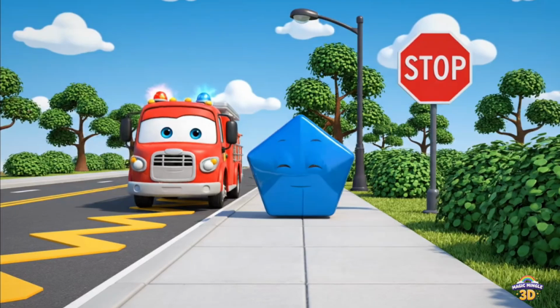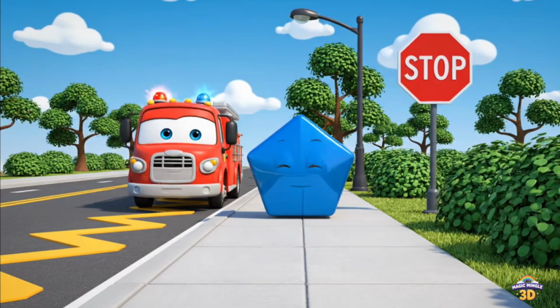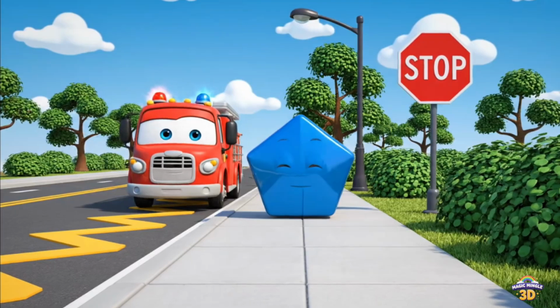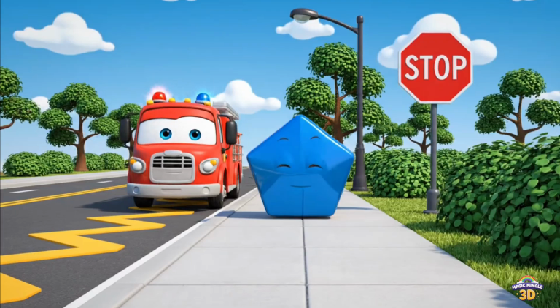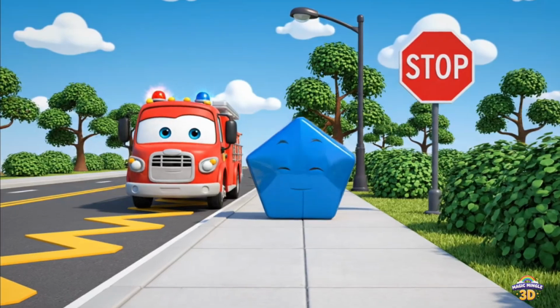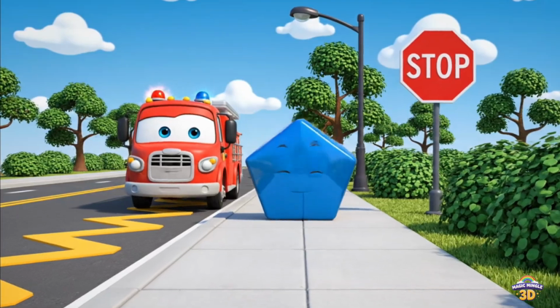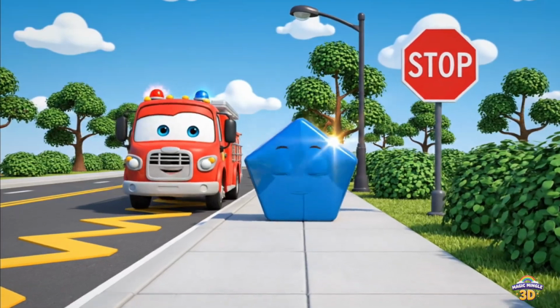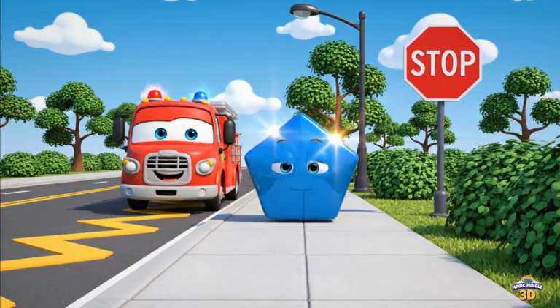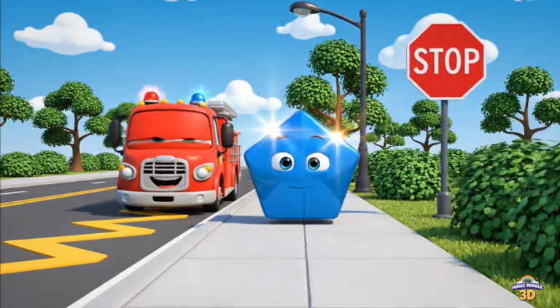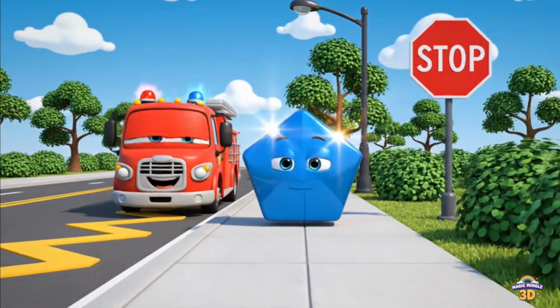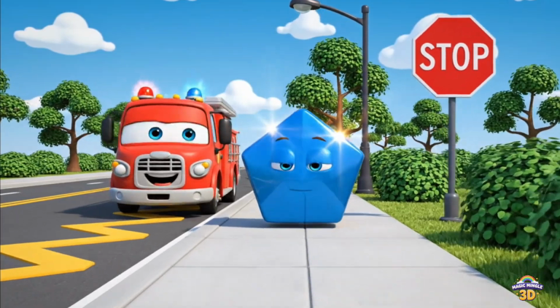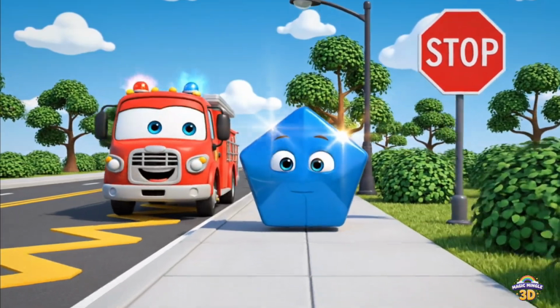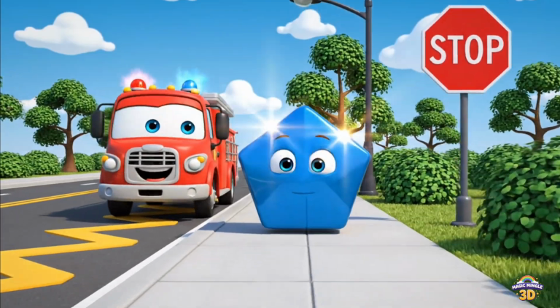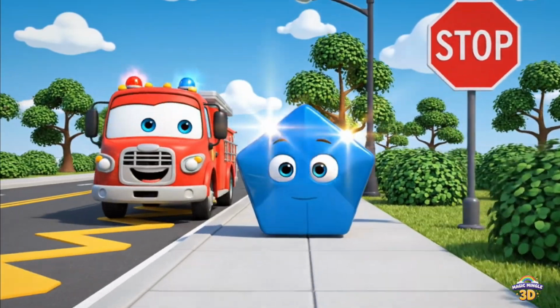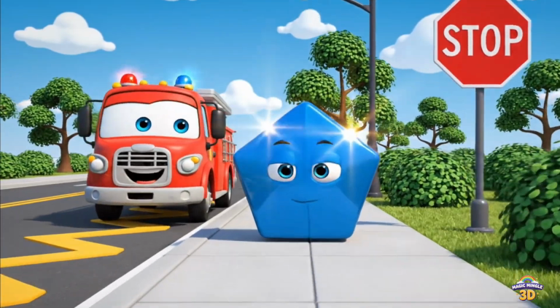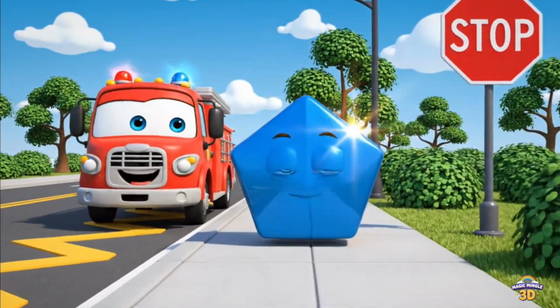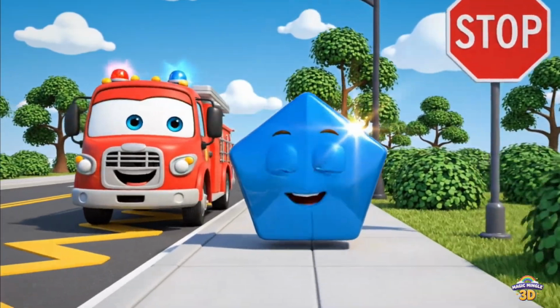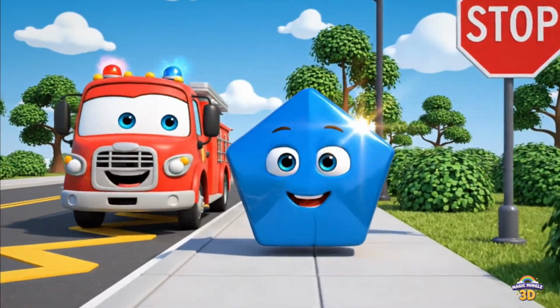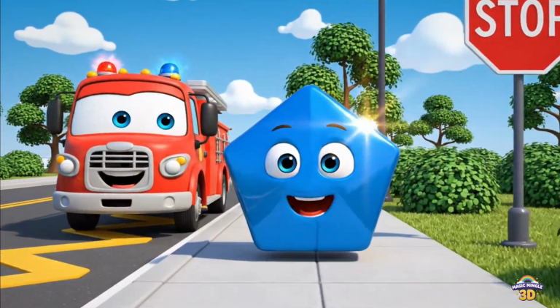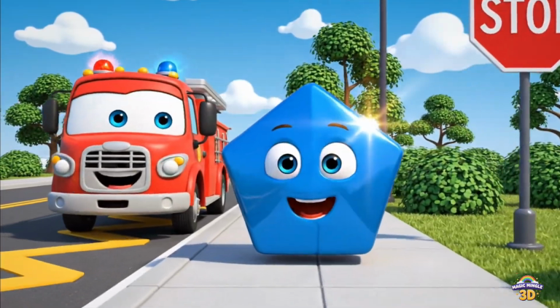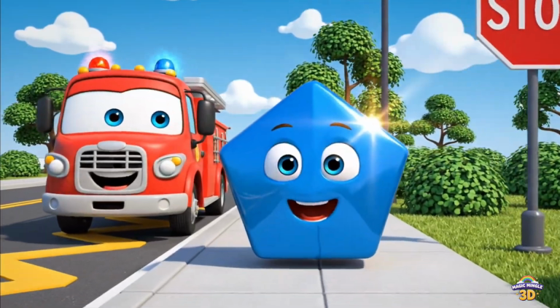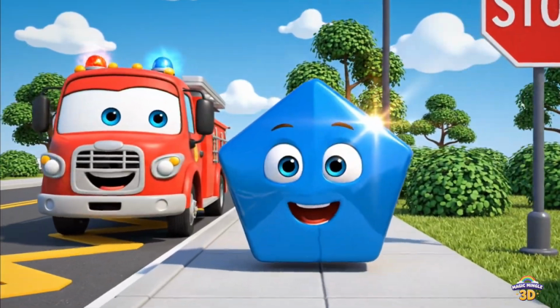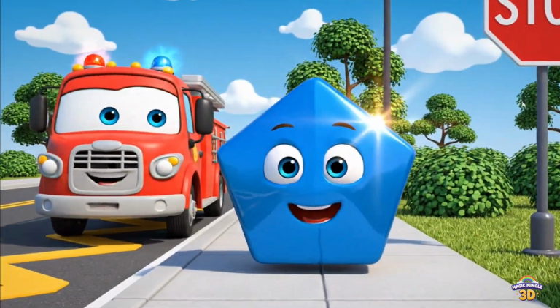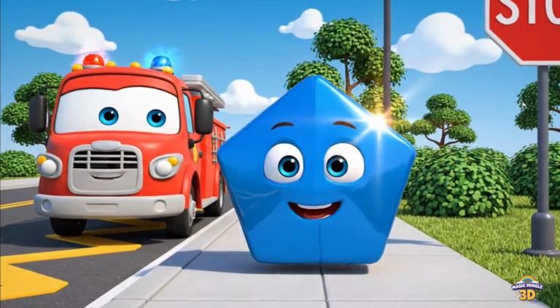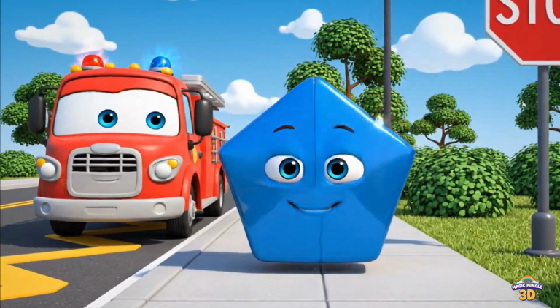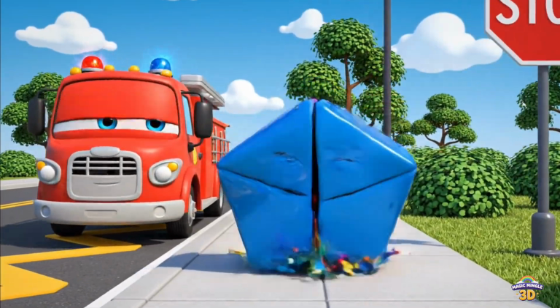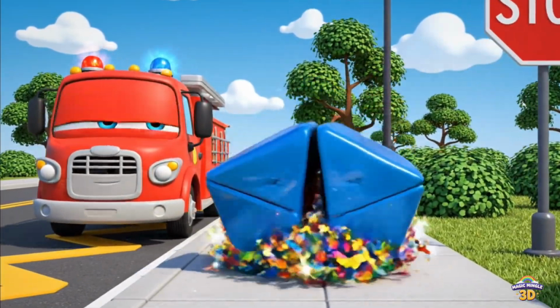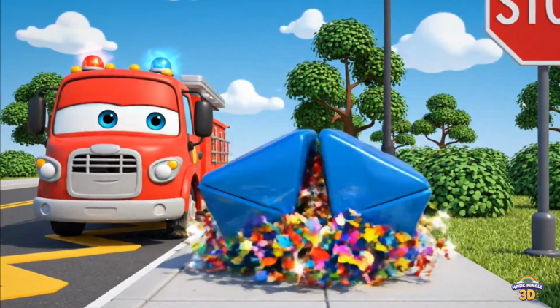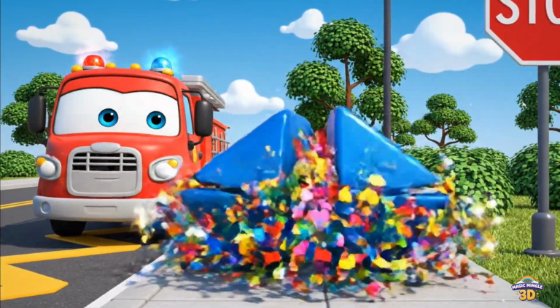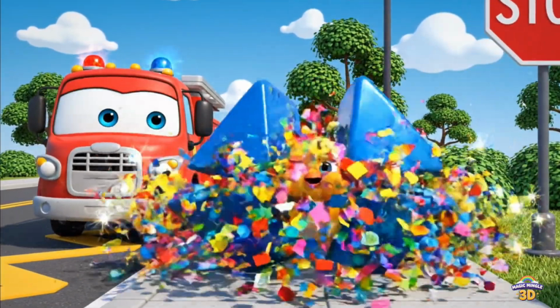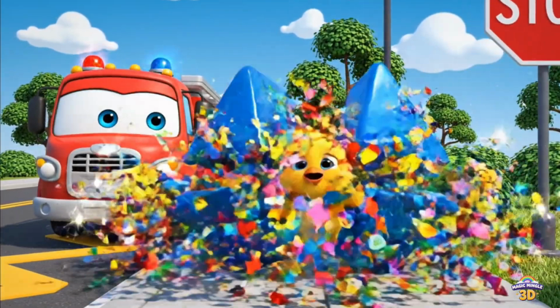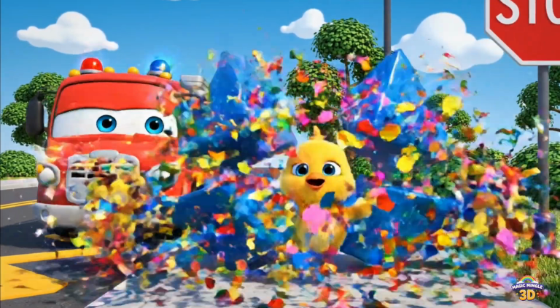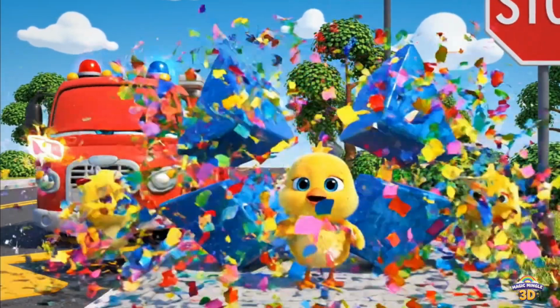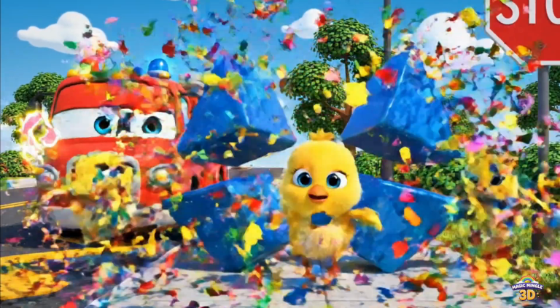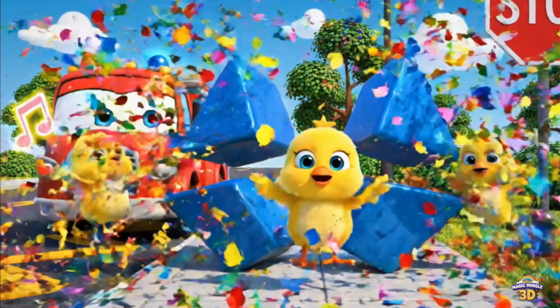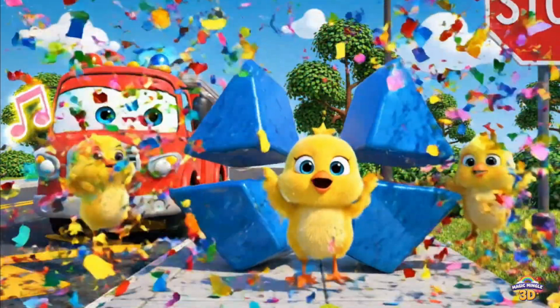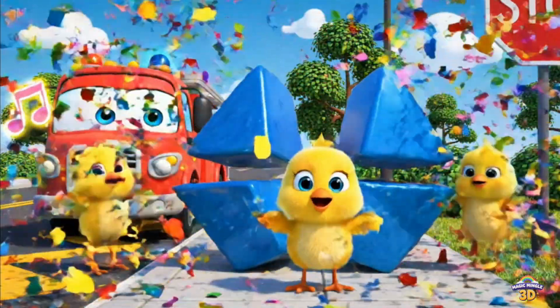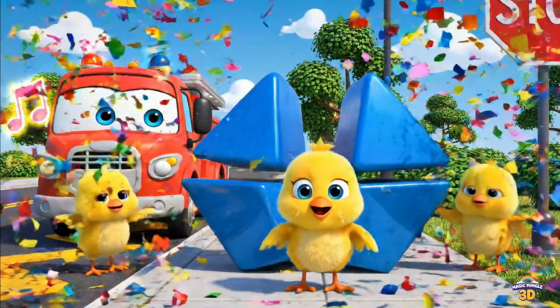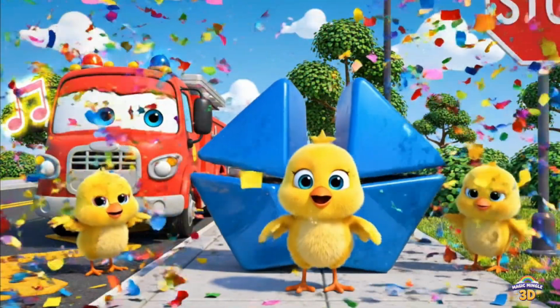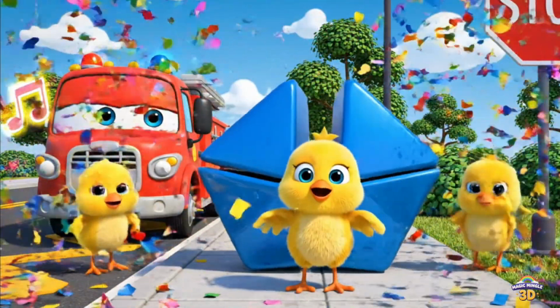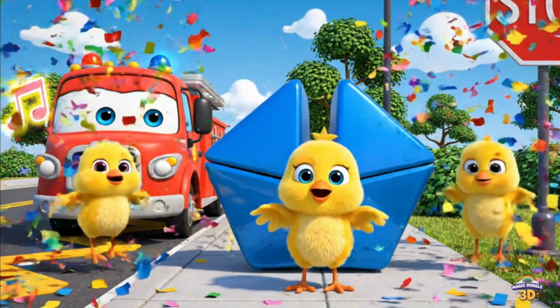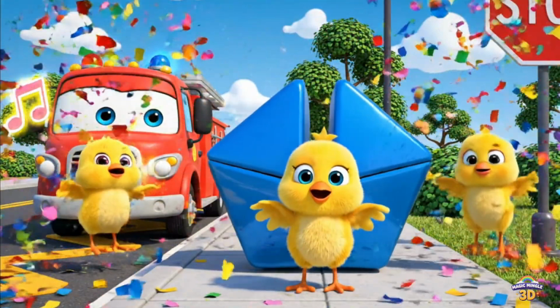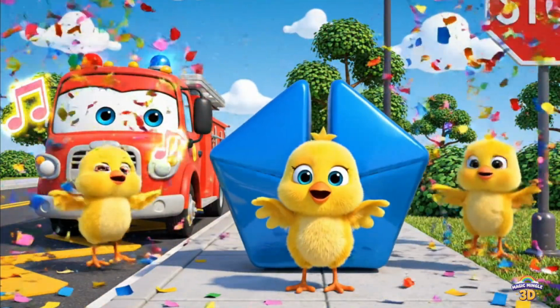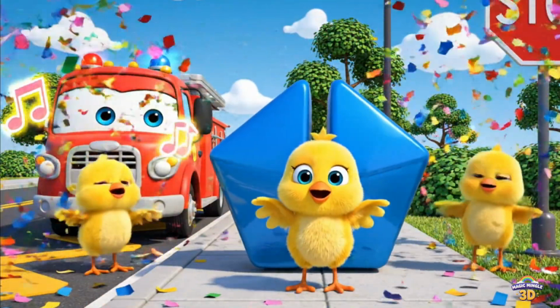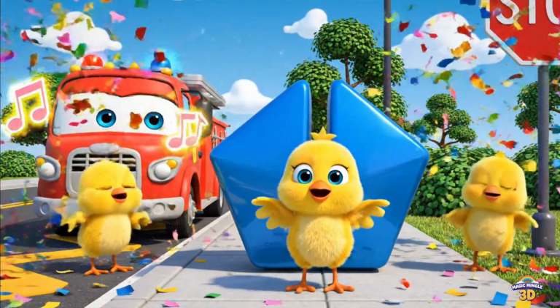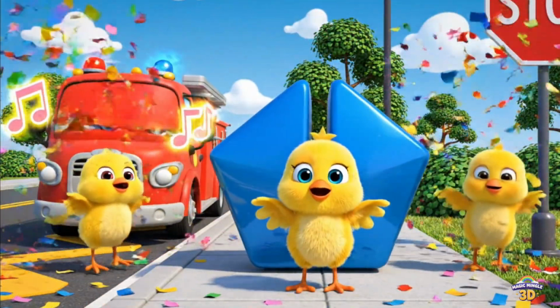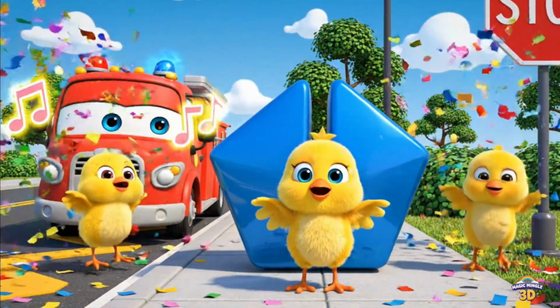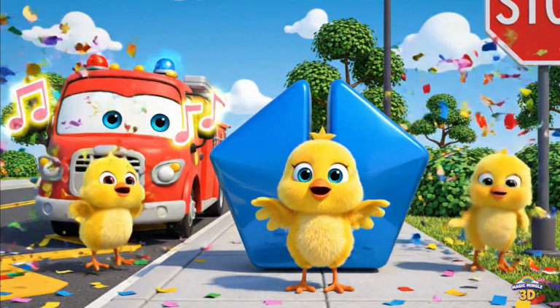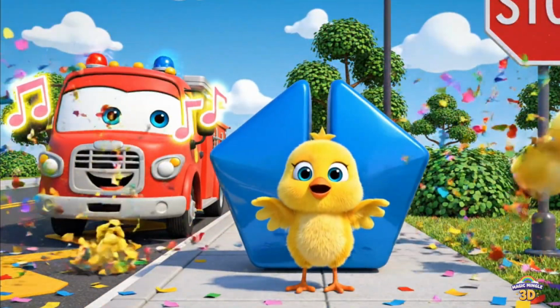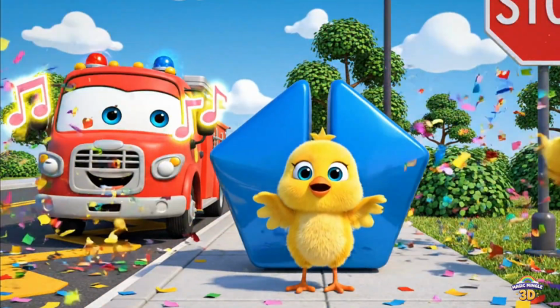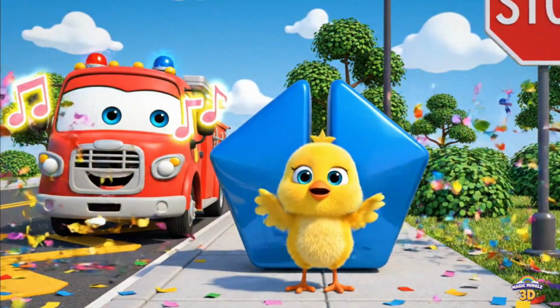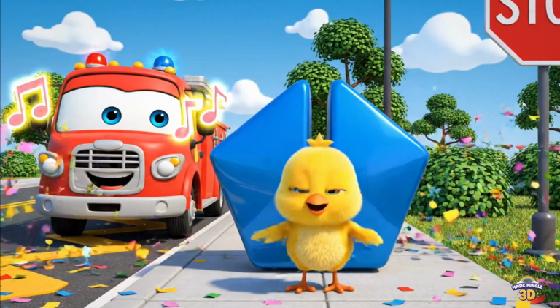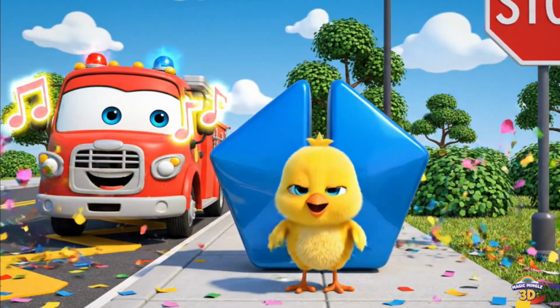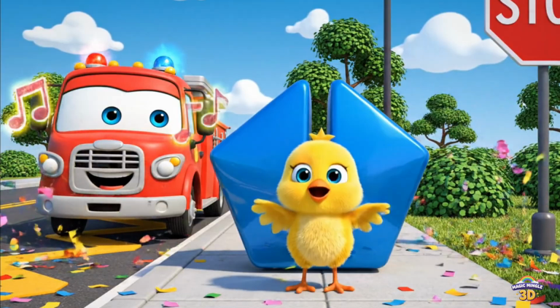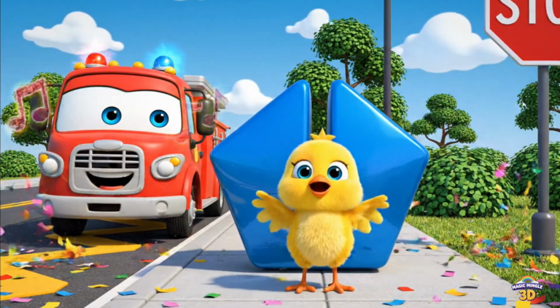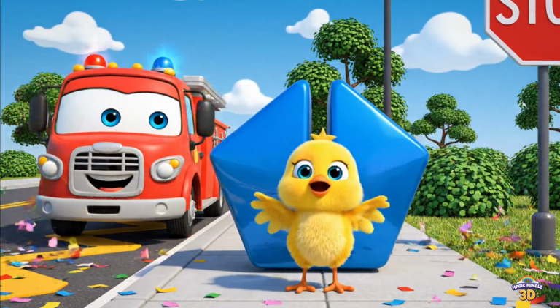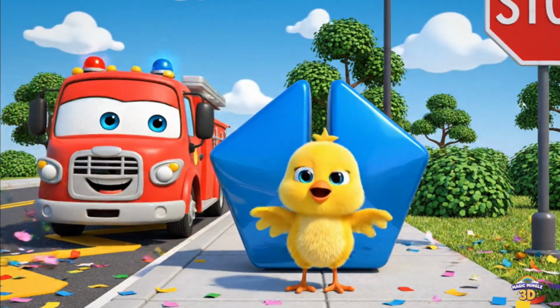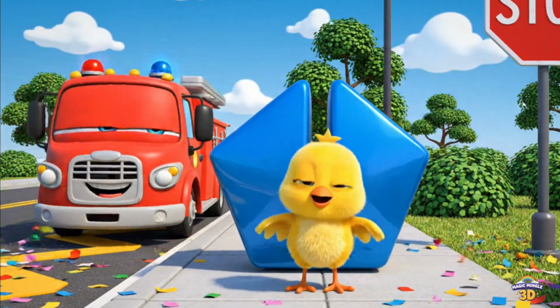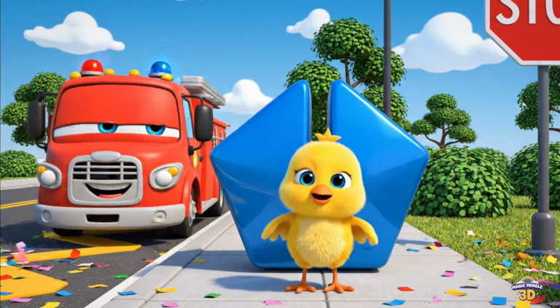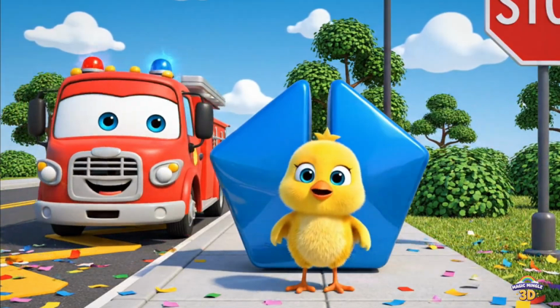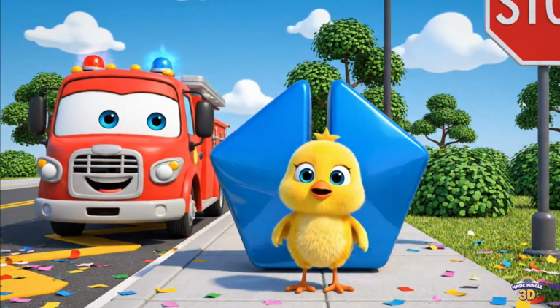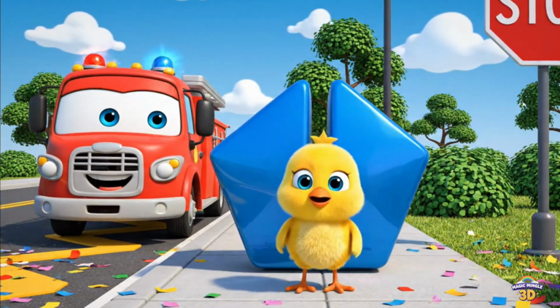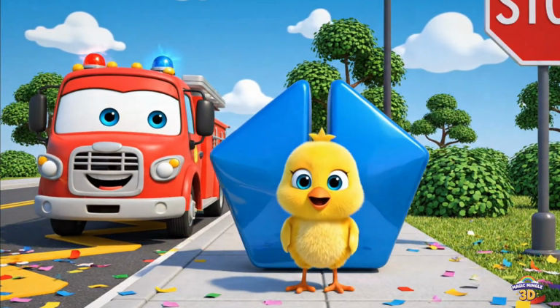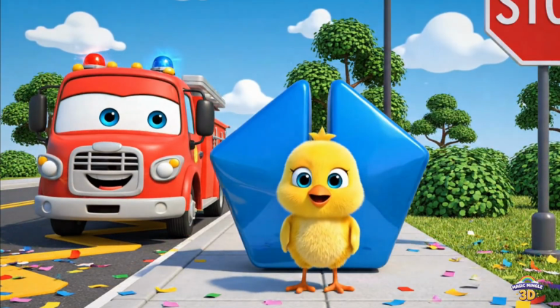This is a pentagon. There's a chick inside. Pentagon. Fire engine. Chick.